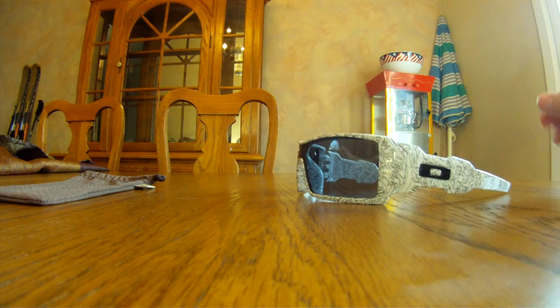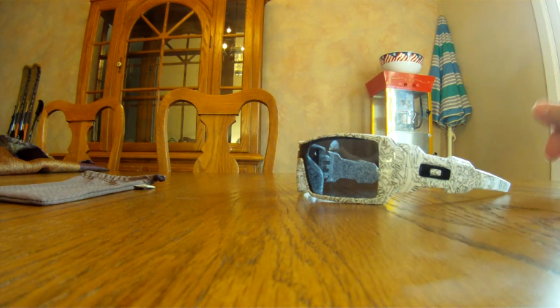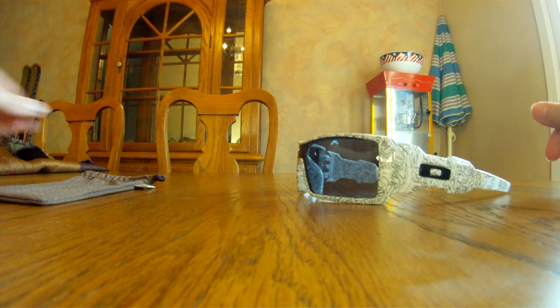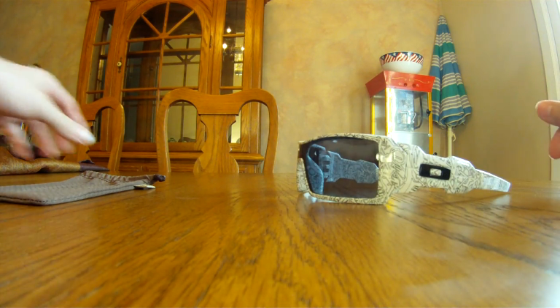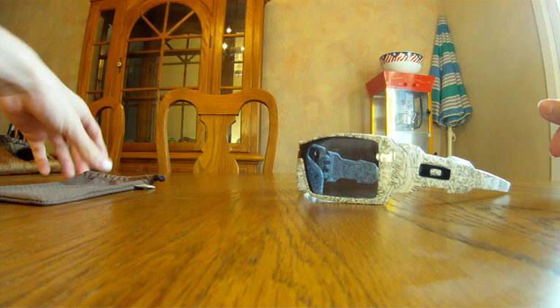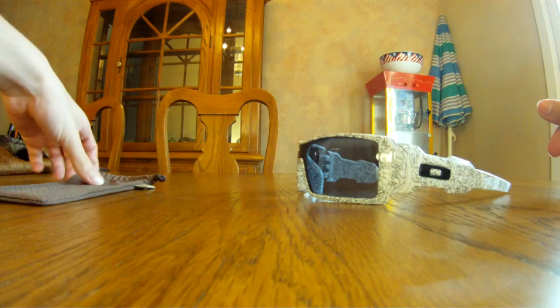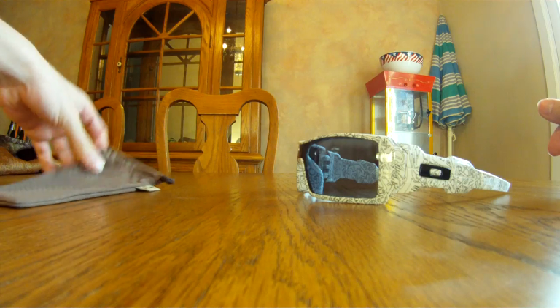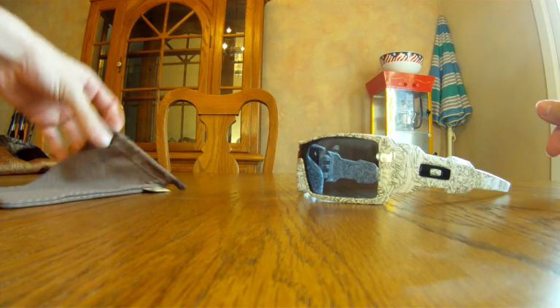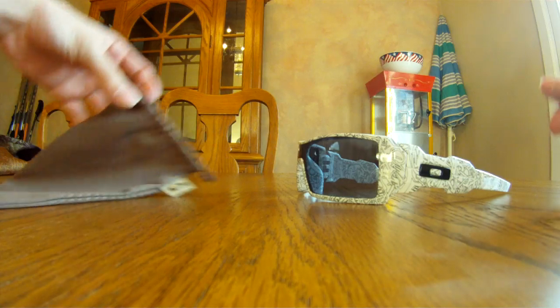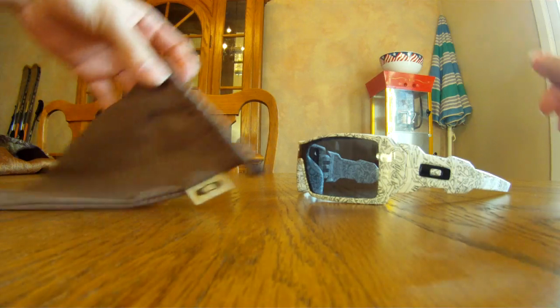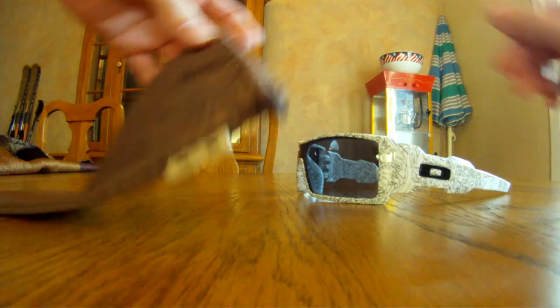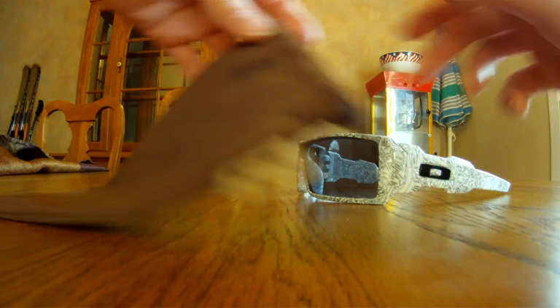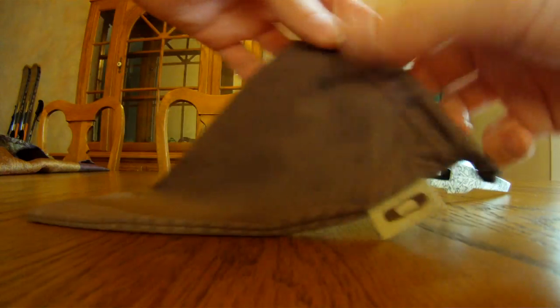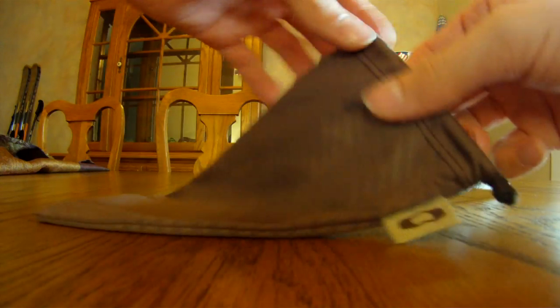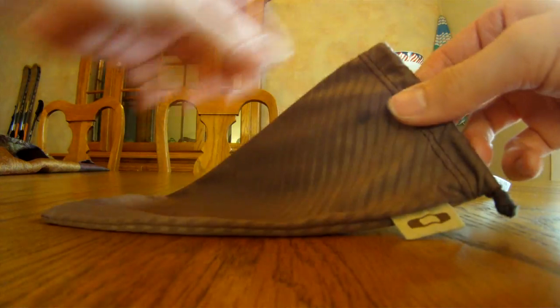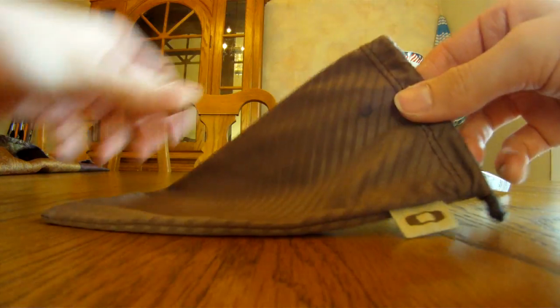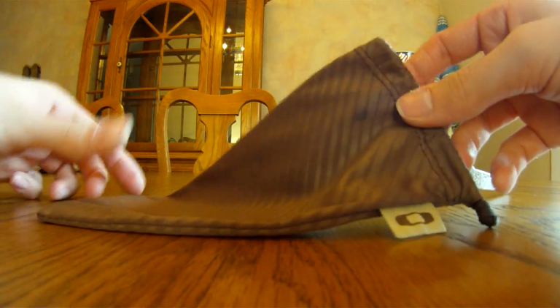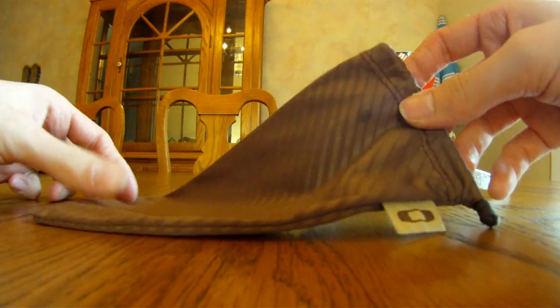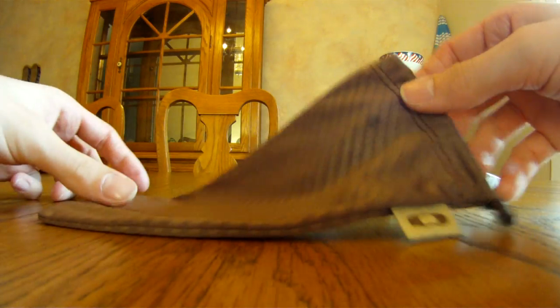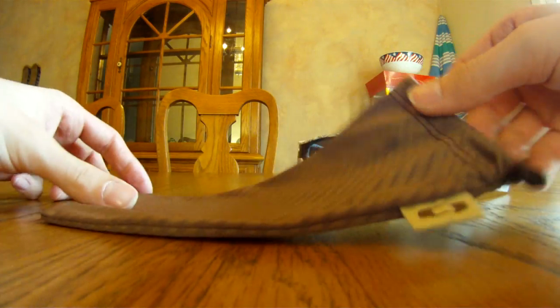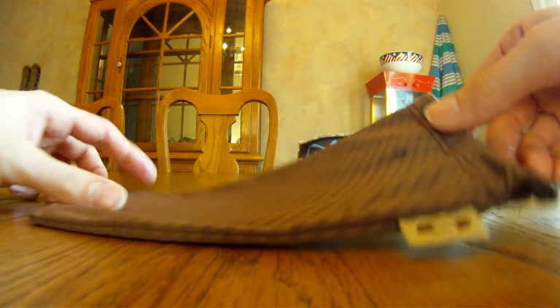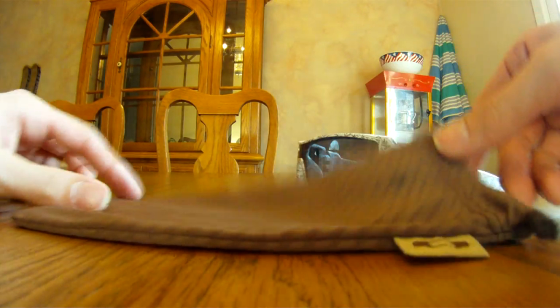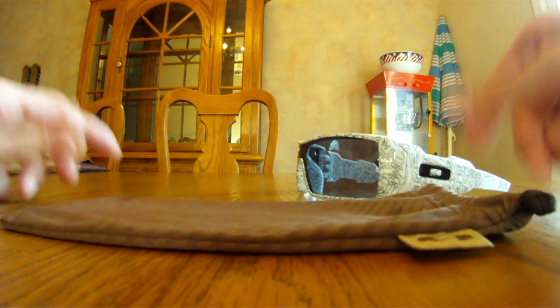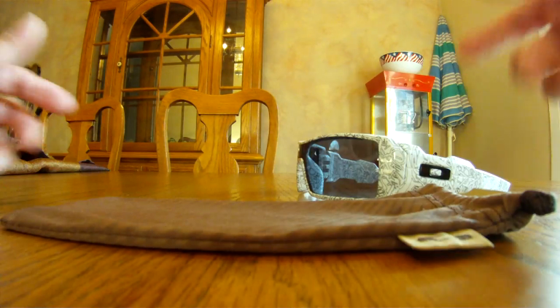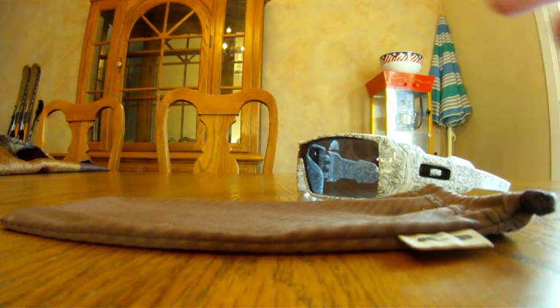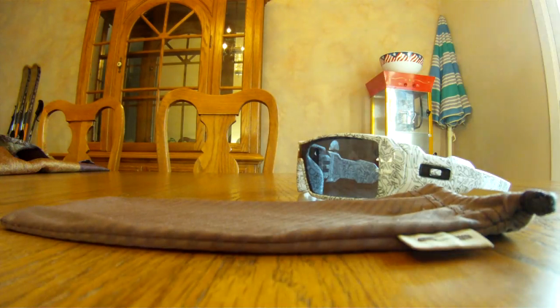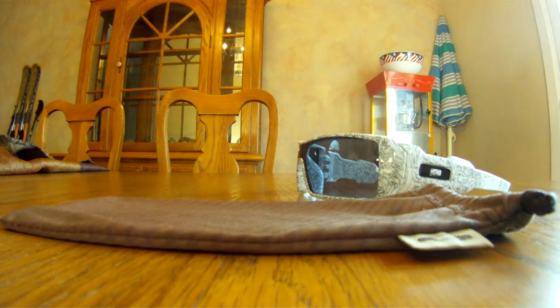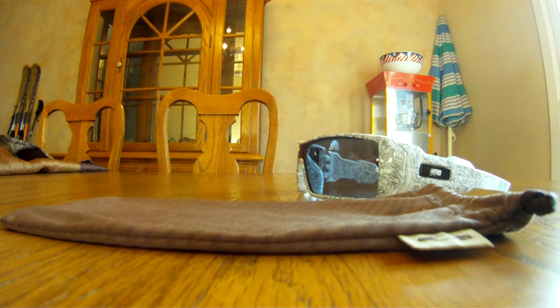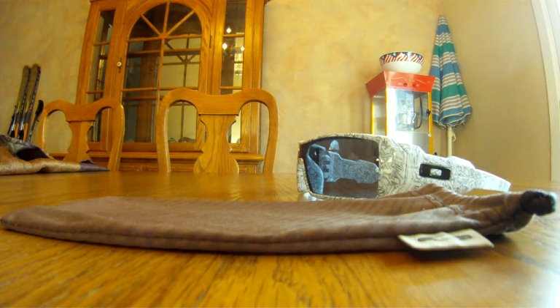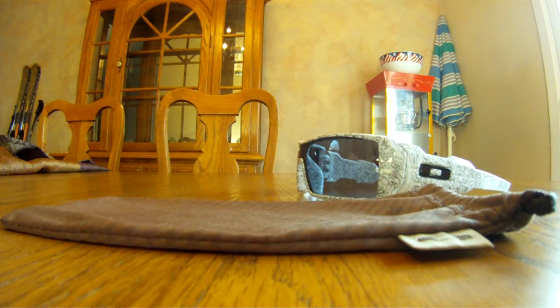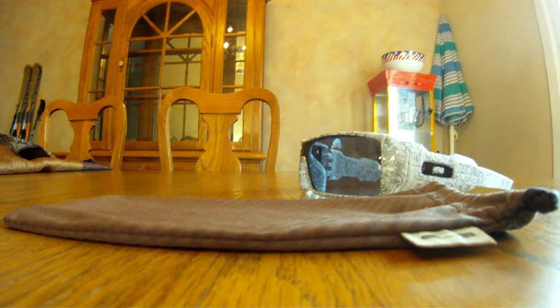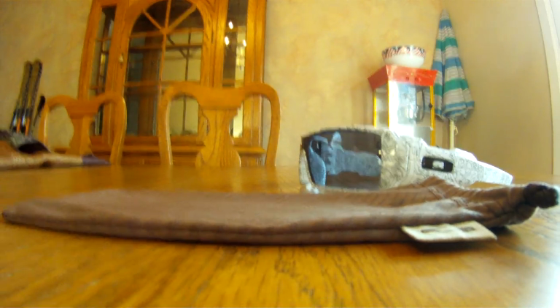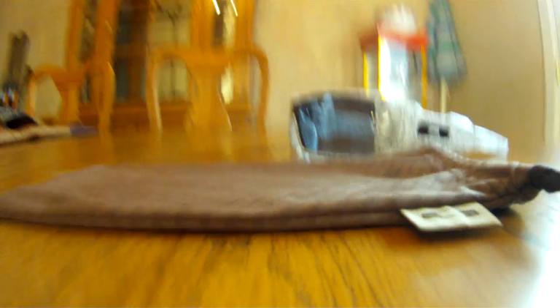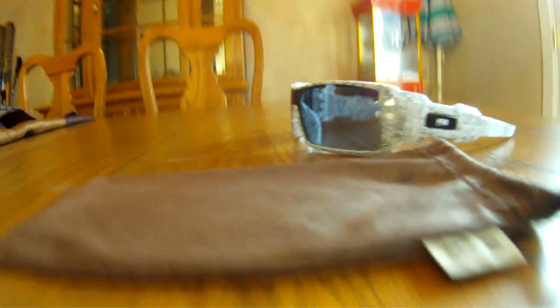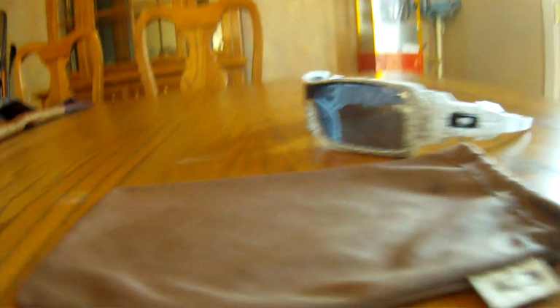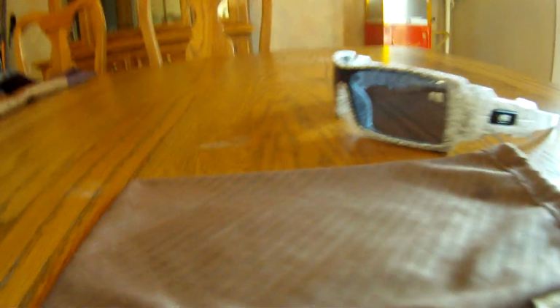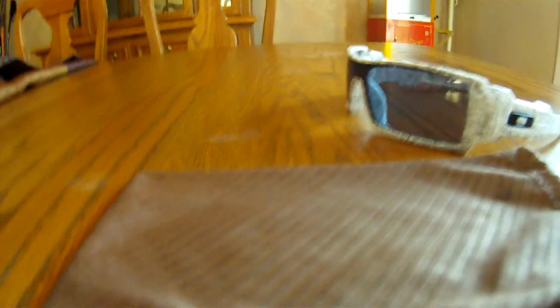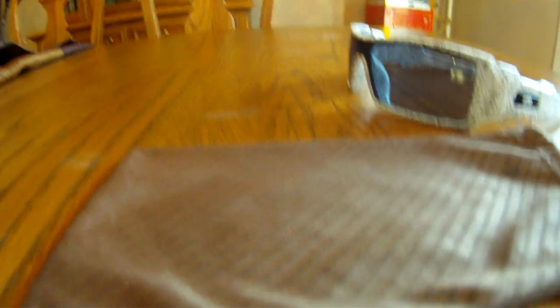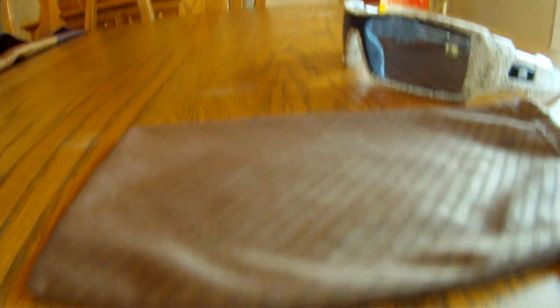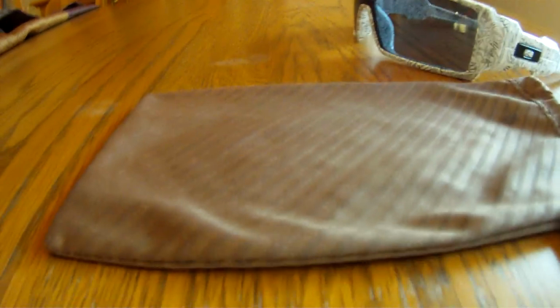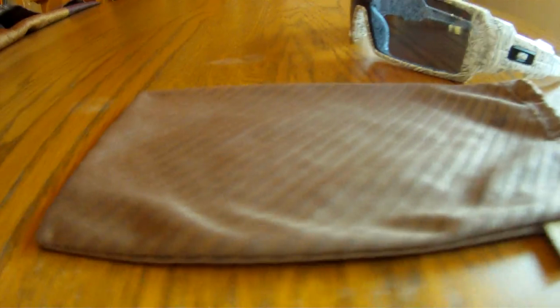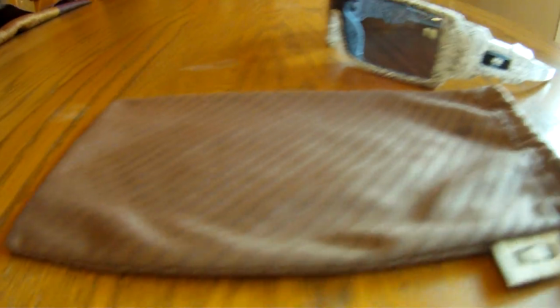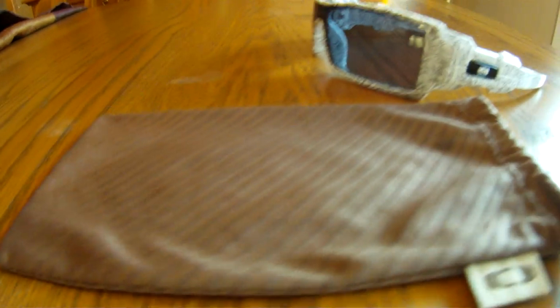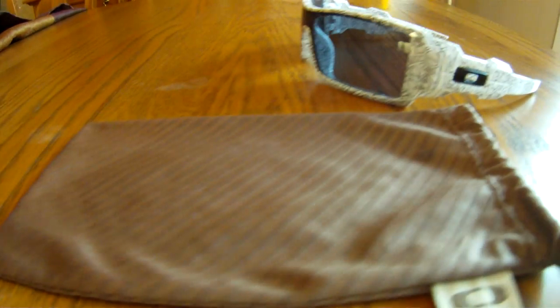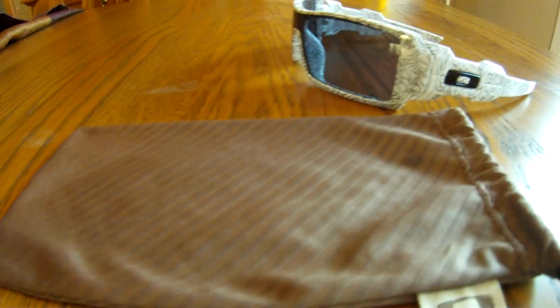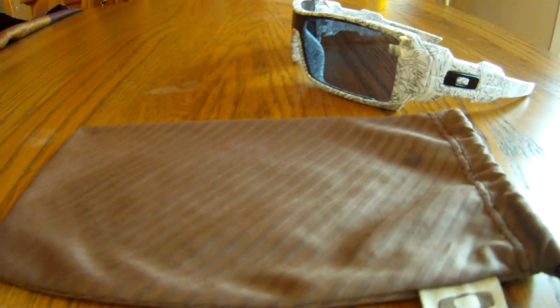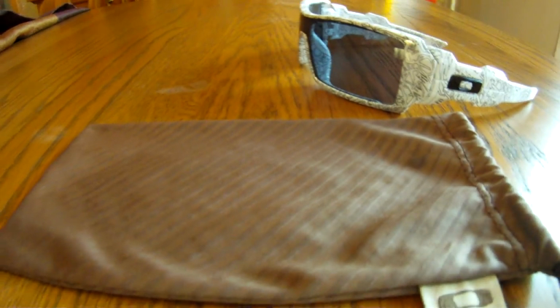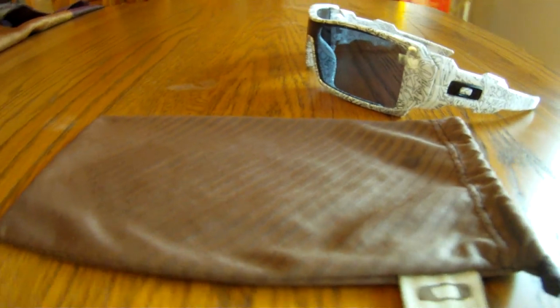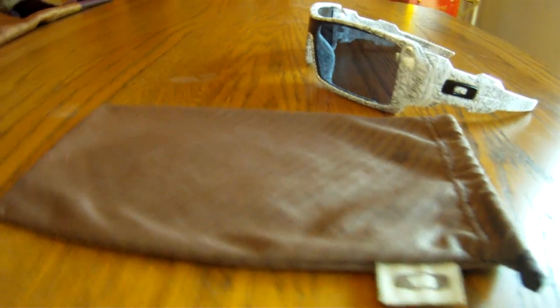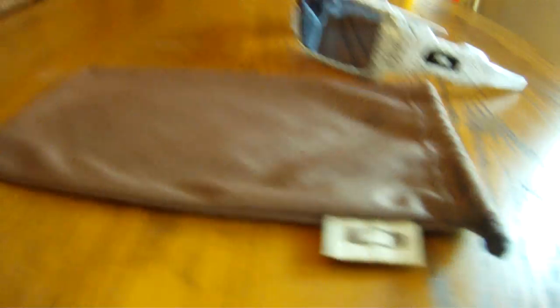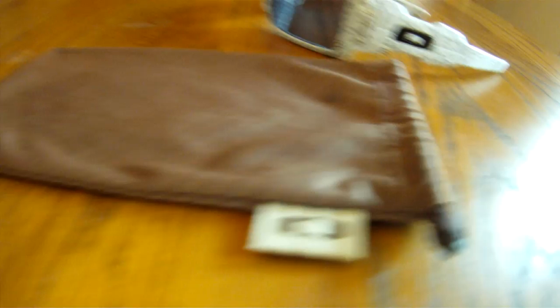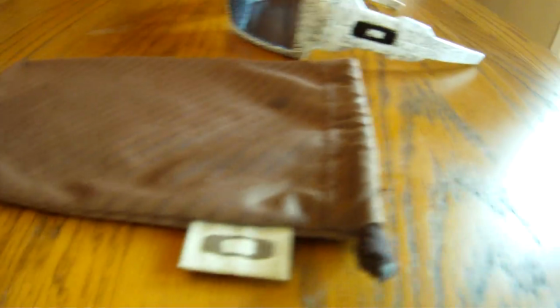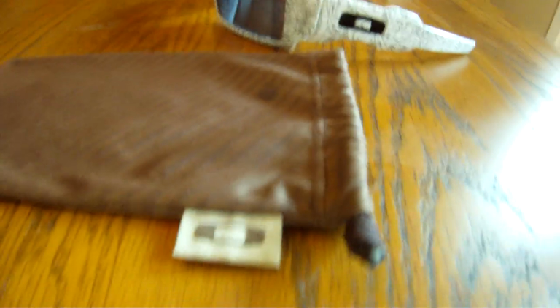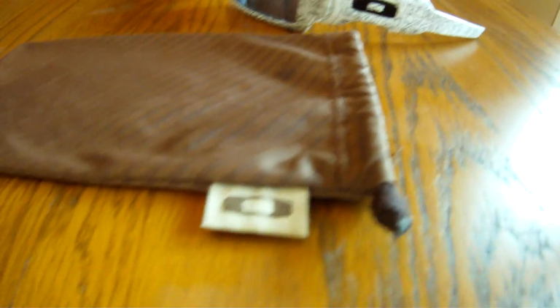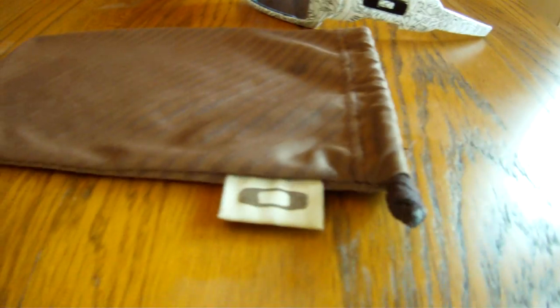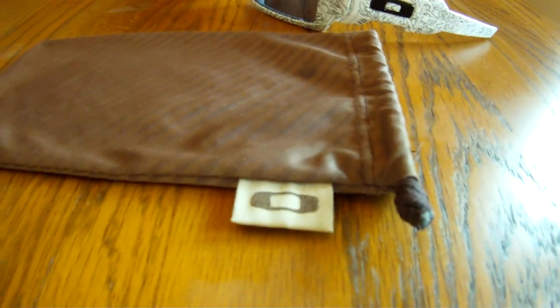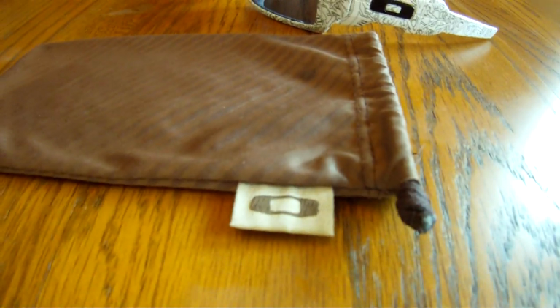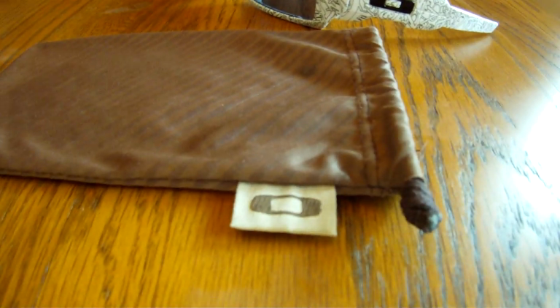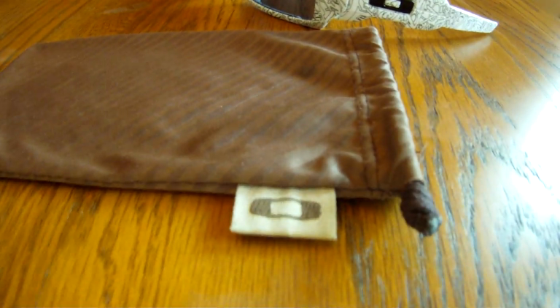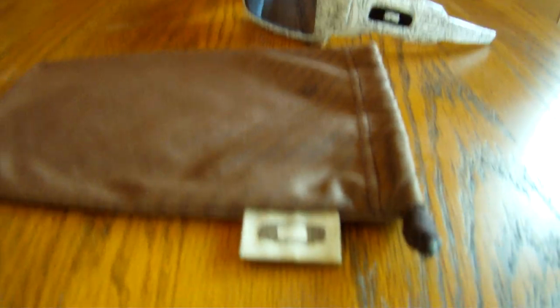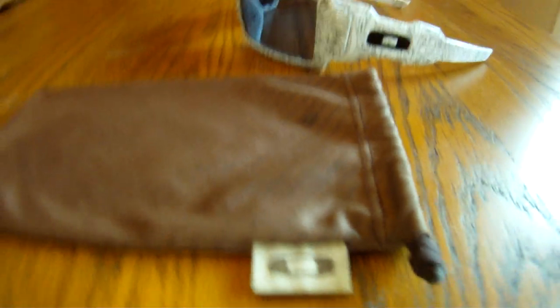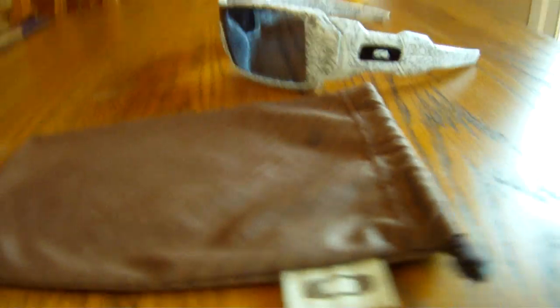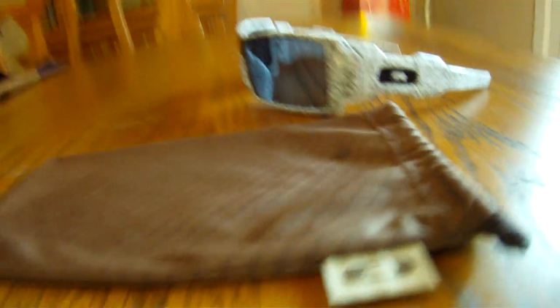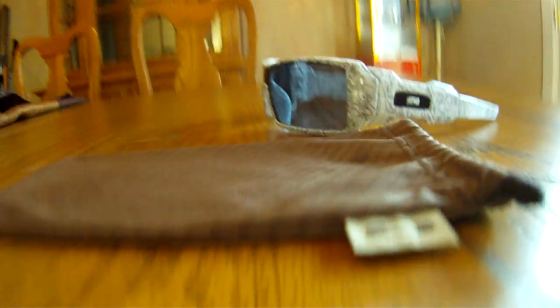The bag they come with is just a normal microfiber bag. It's got a cool design on it with the logo and everything — pretty neat.